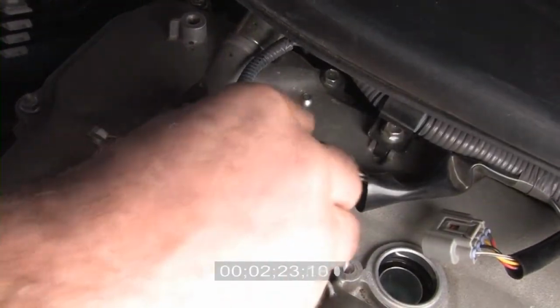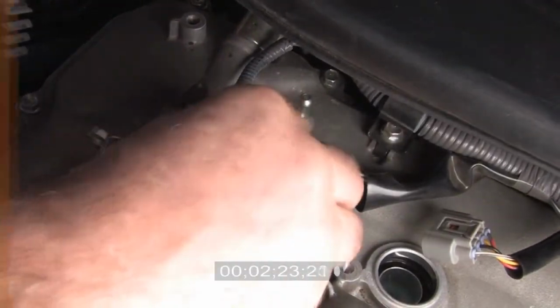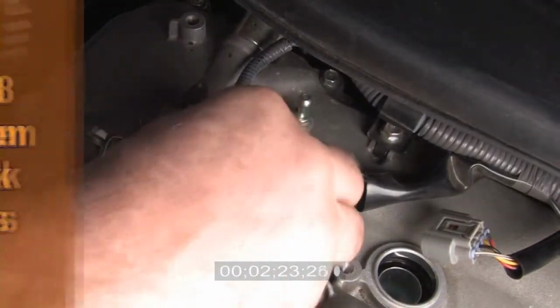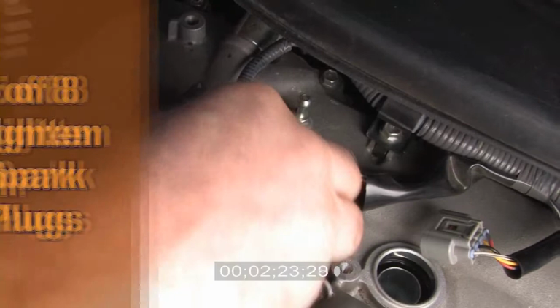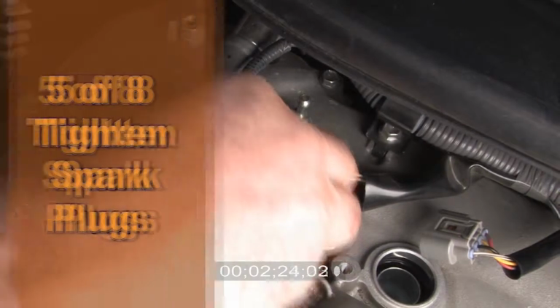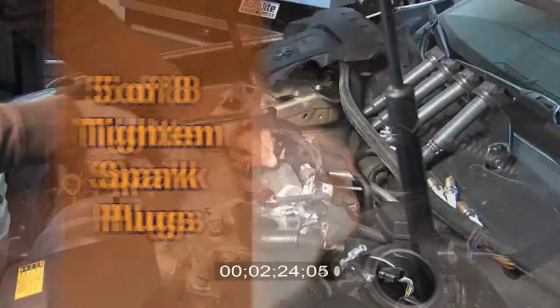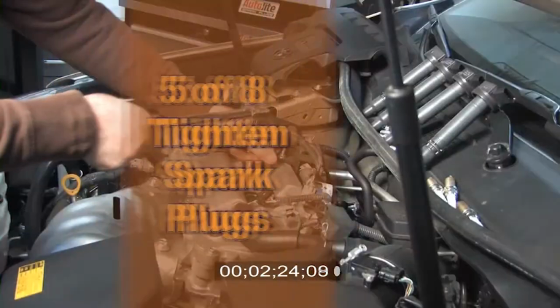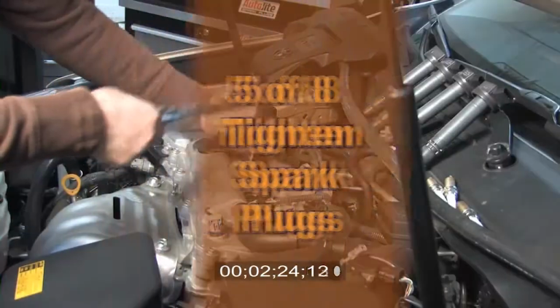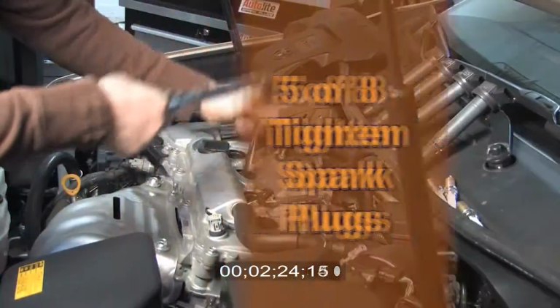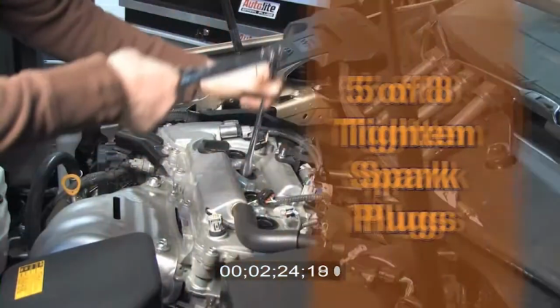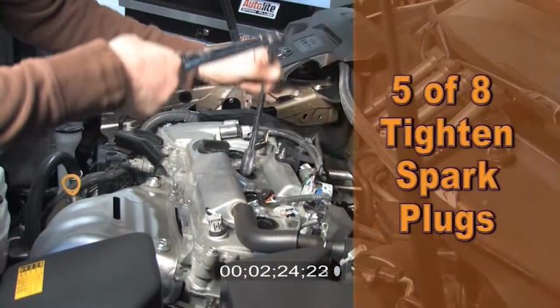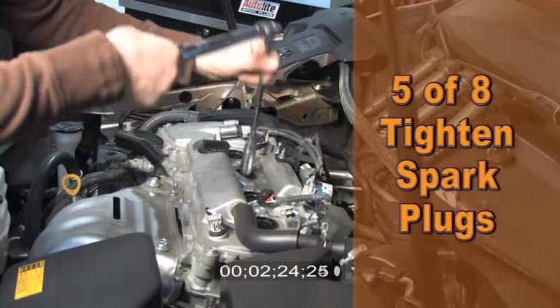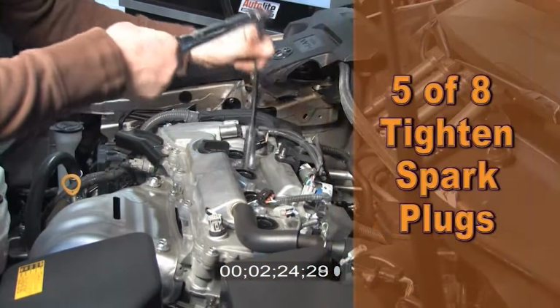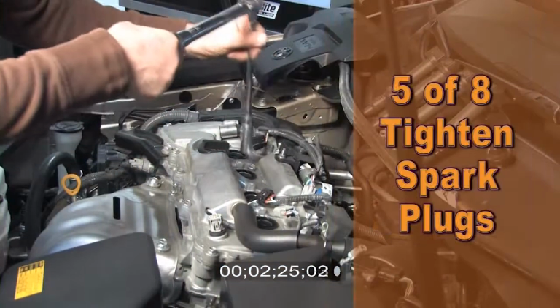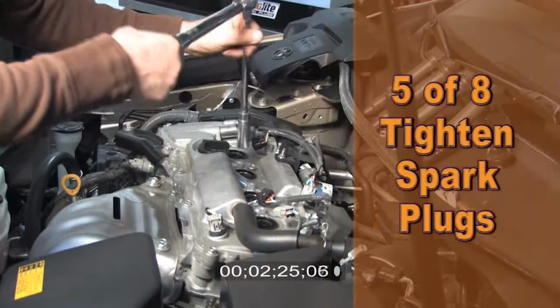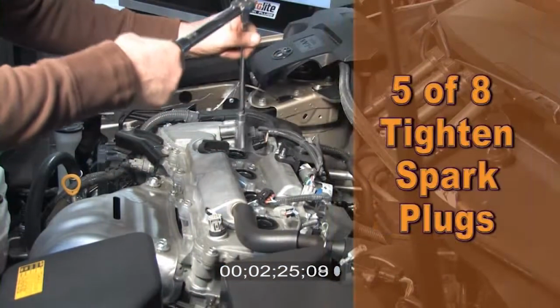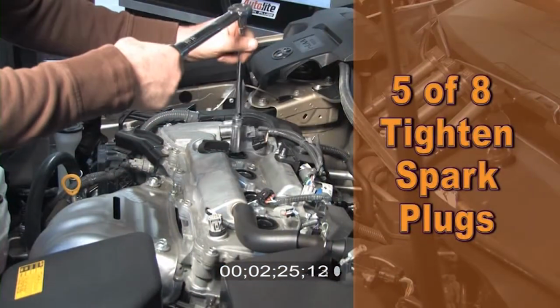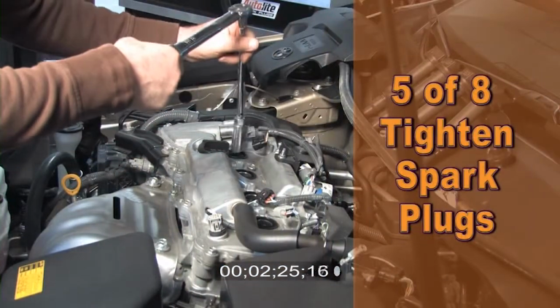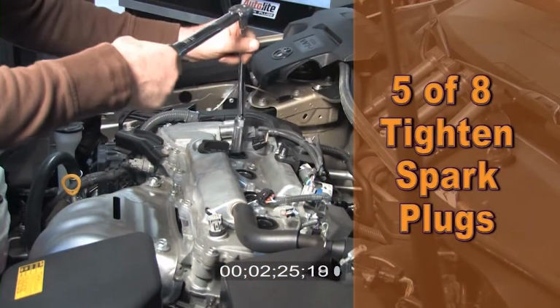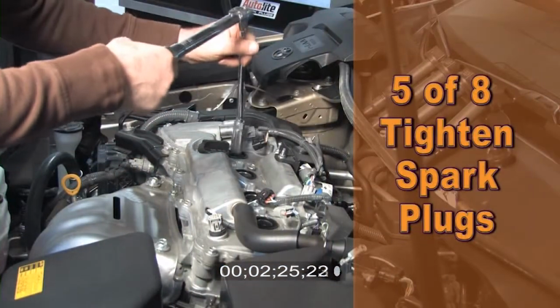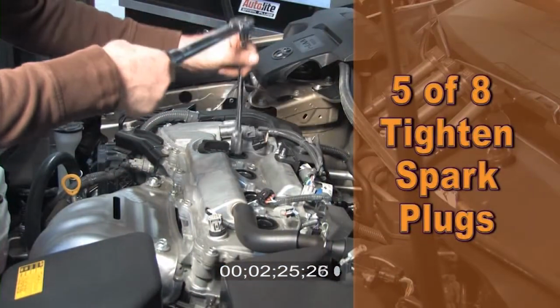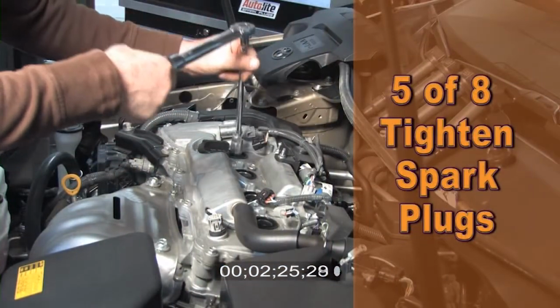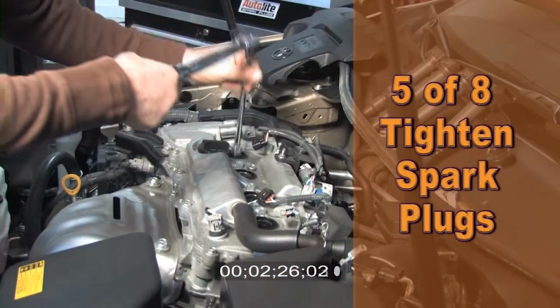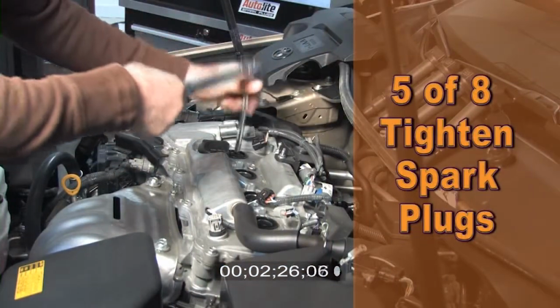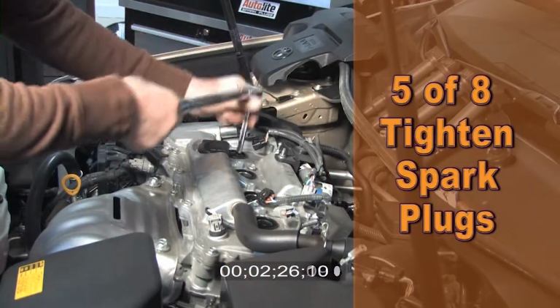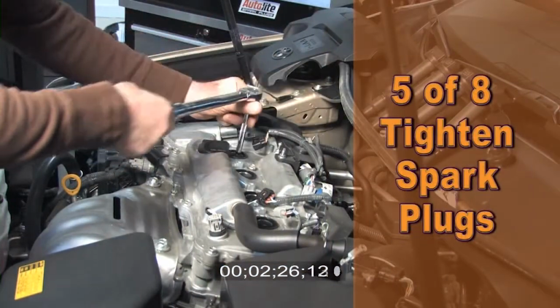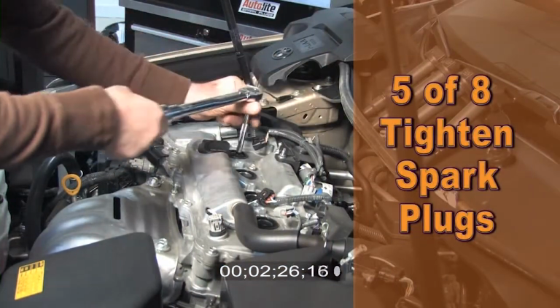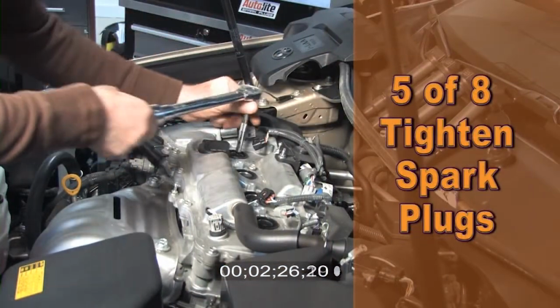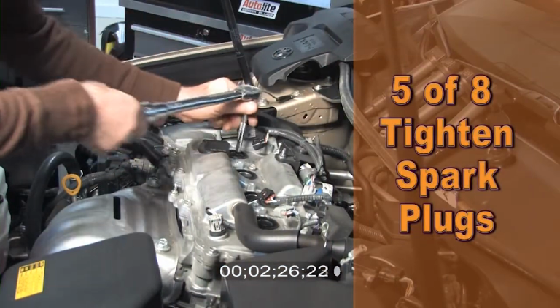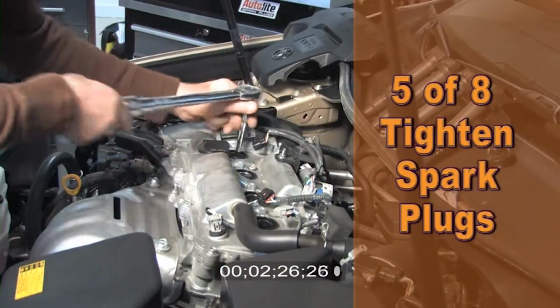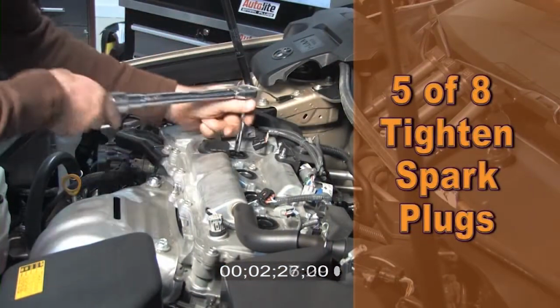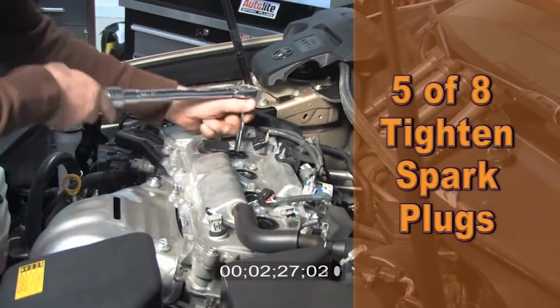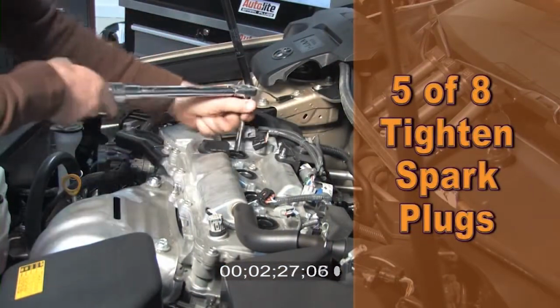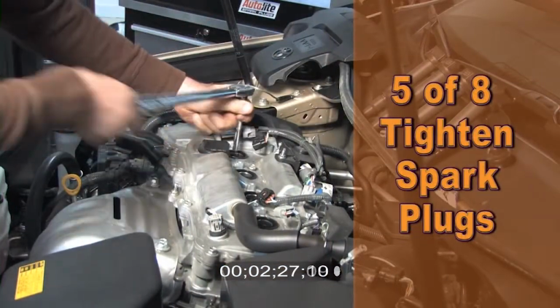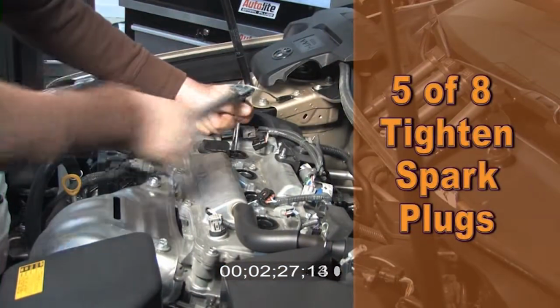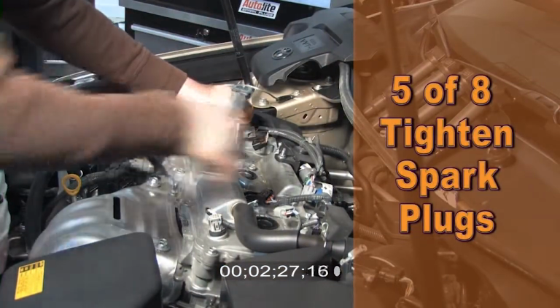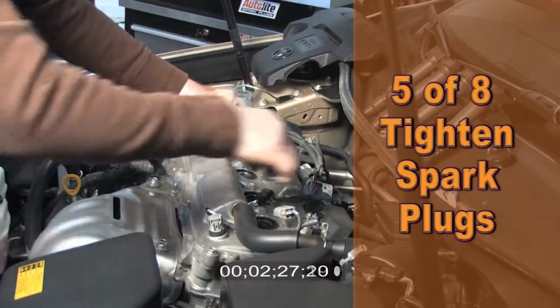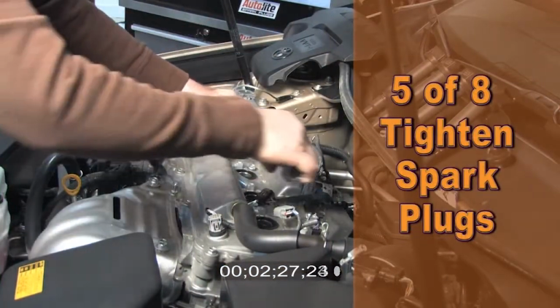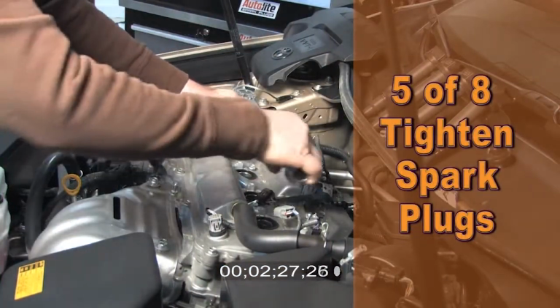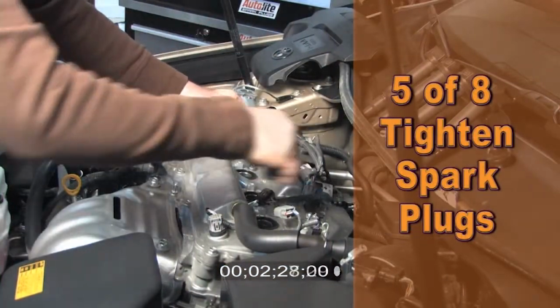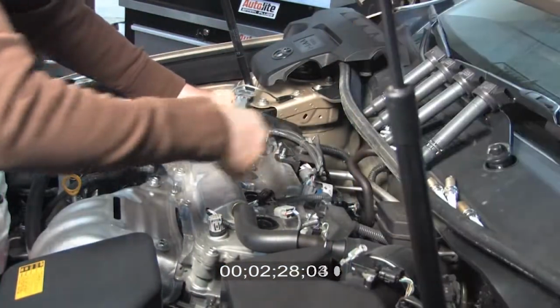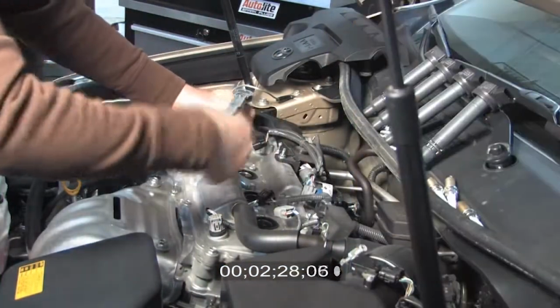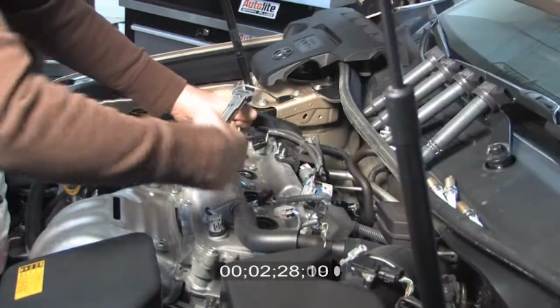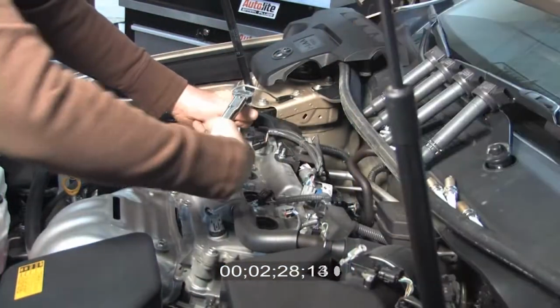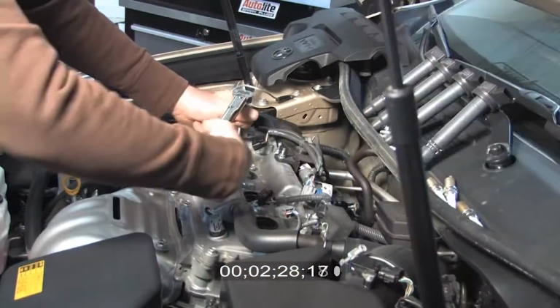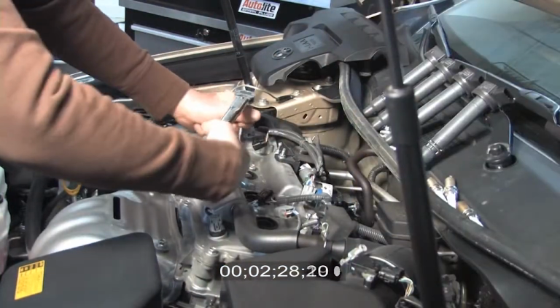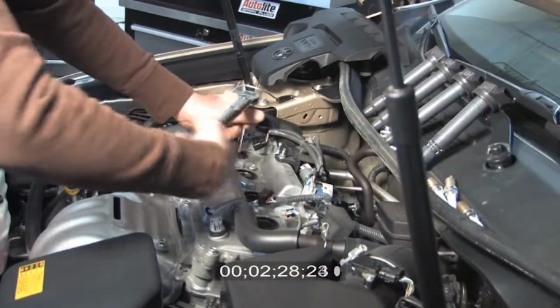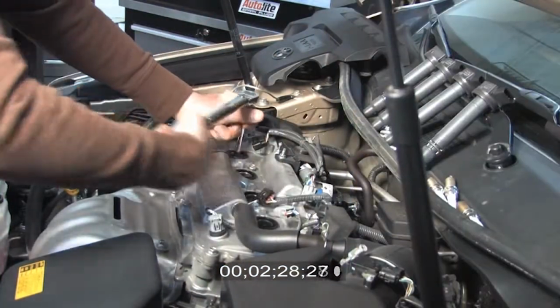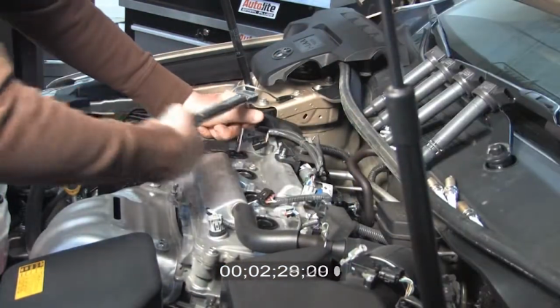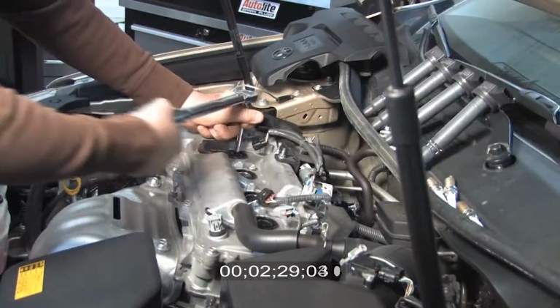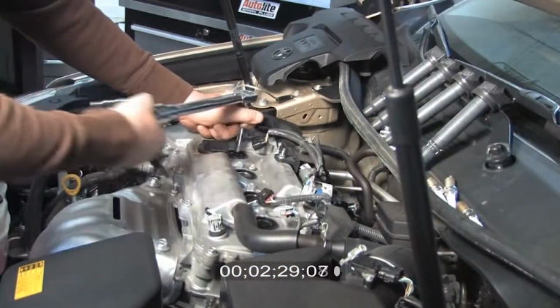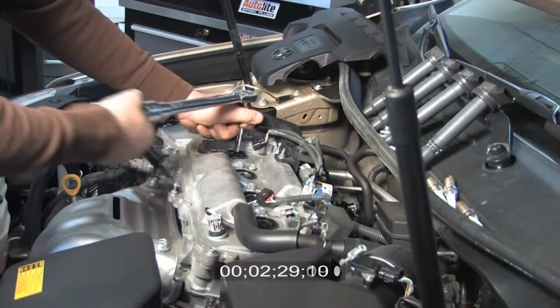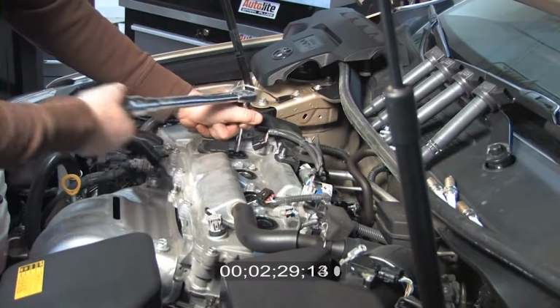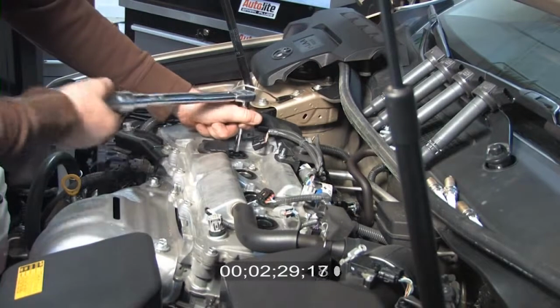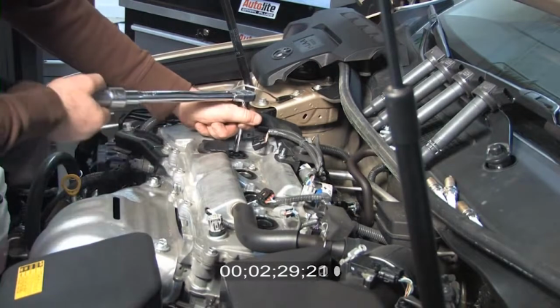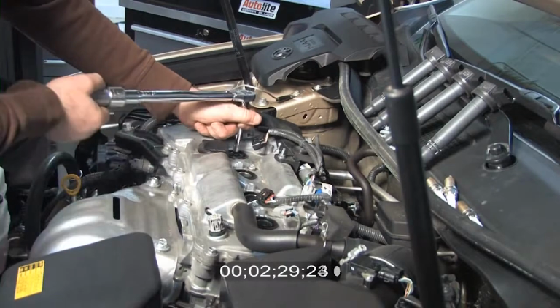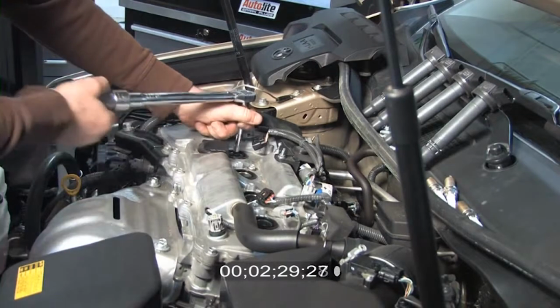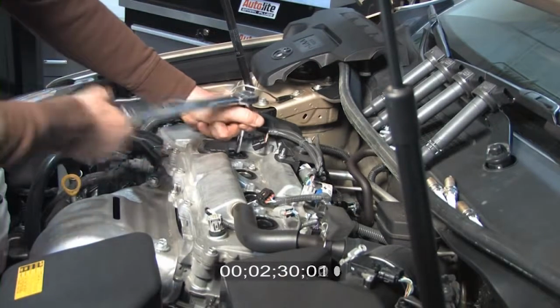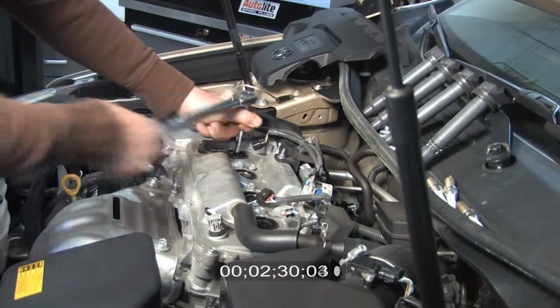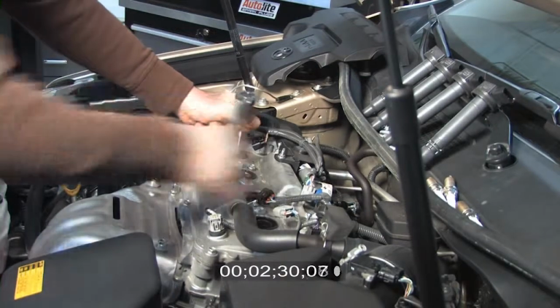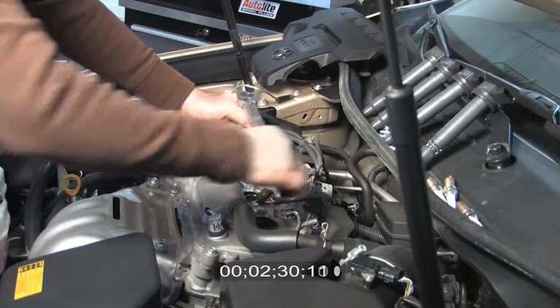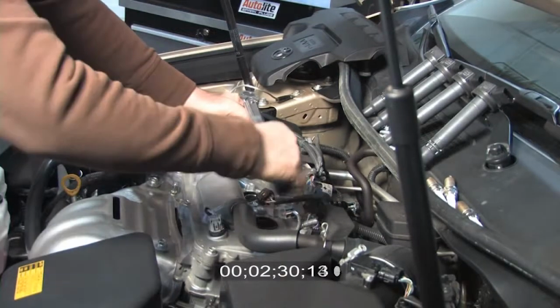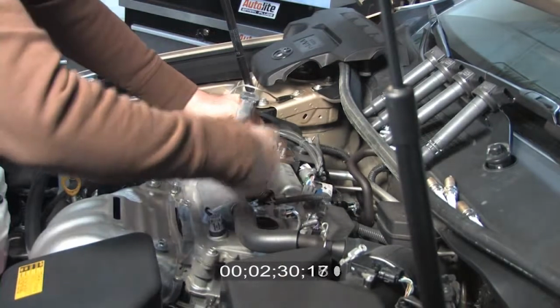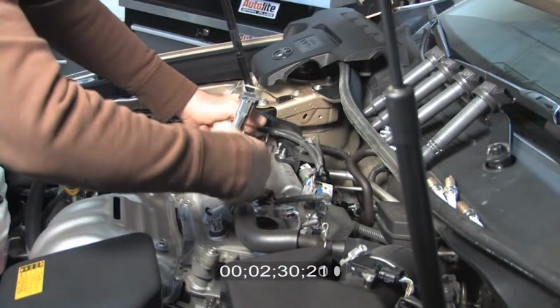Fifth step, using our spark plug socket and torque wrench, tighten each plug to 15 foot-pounds or 20 newton meters.